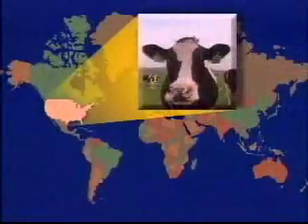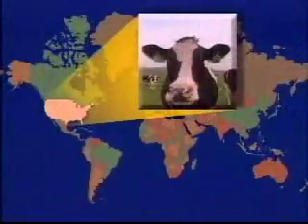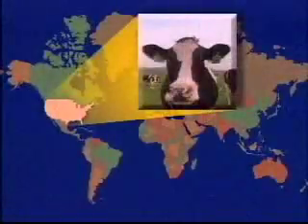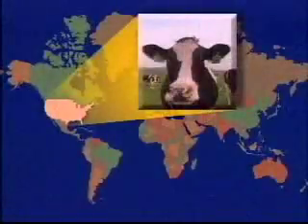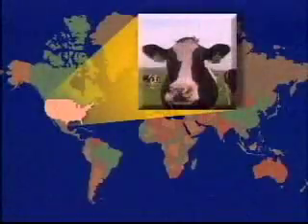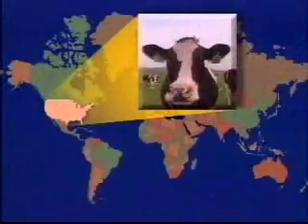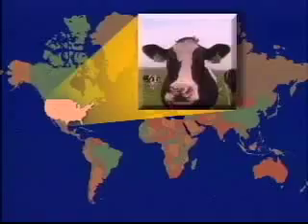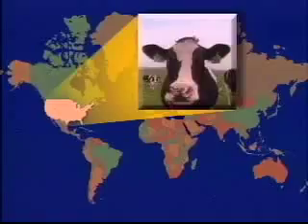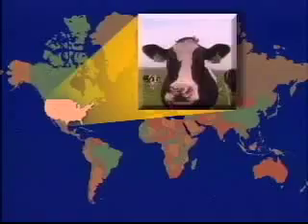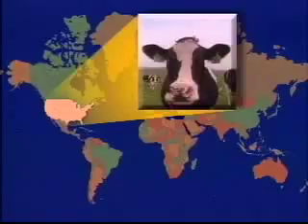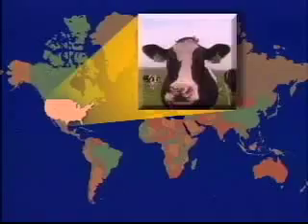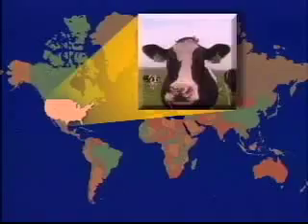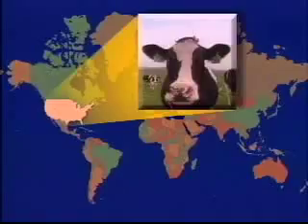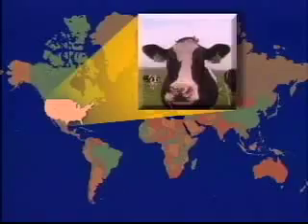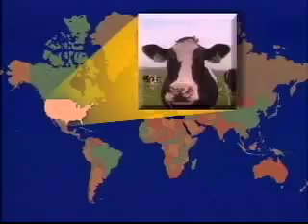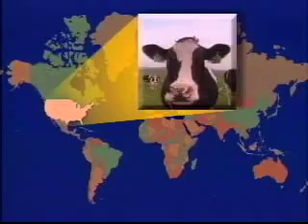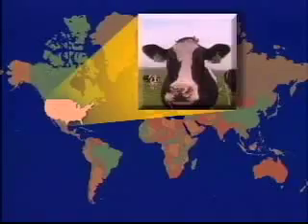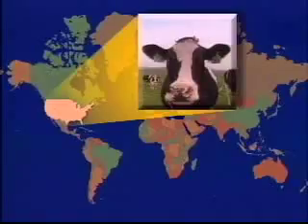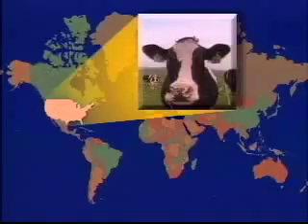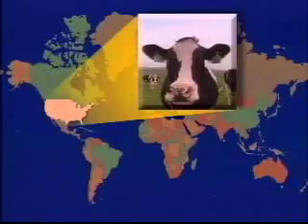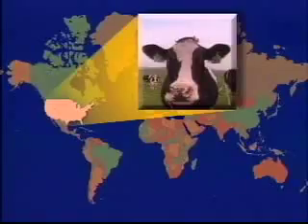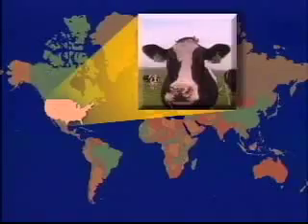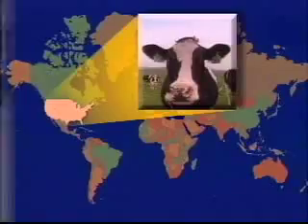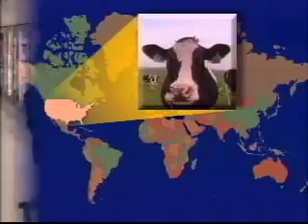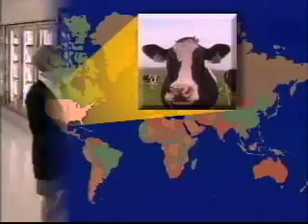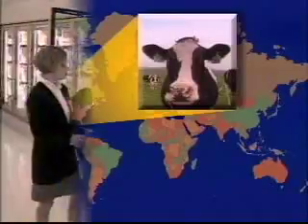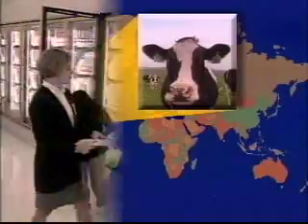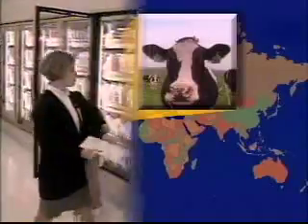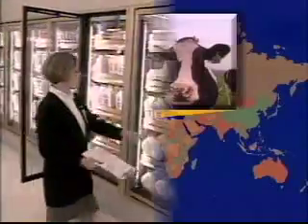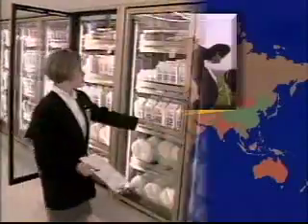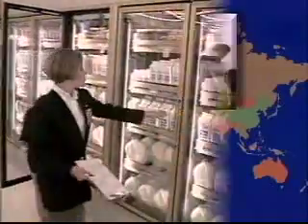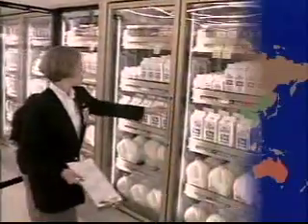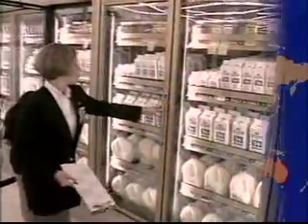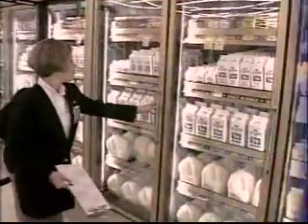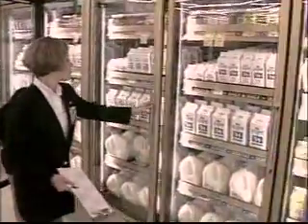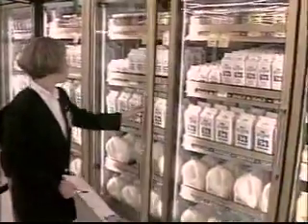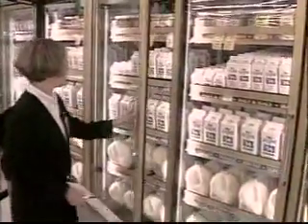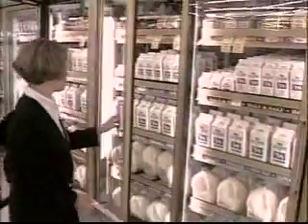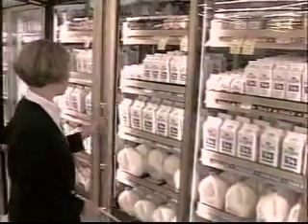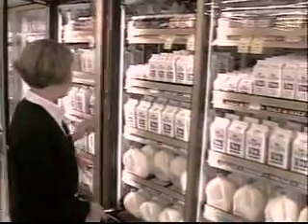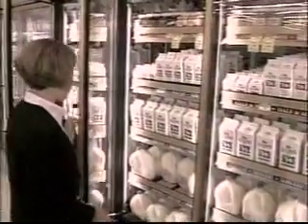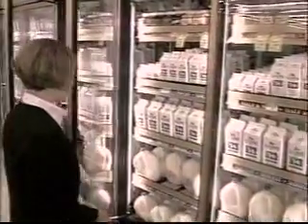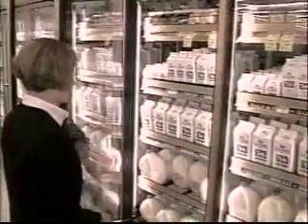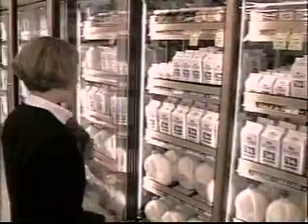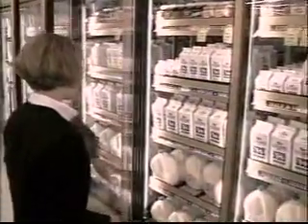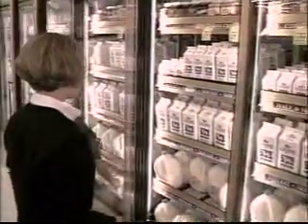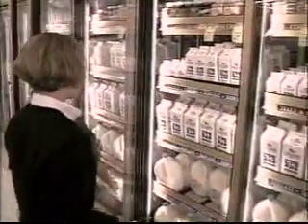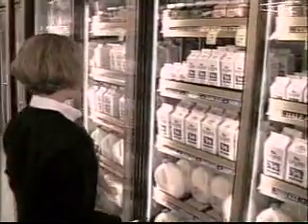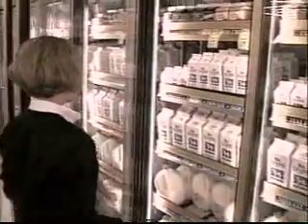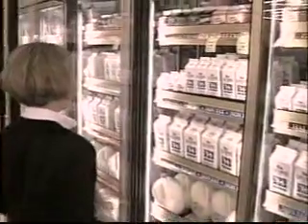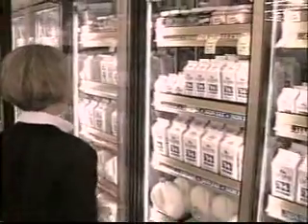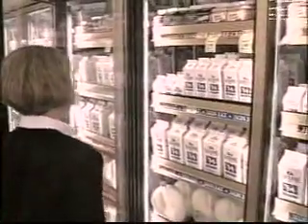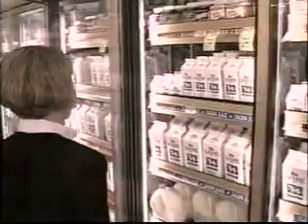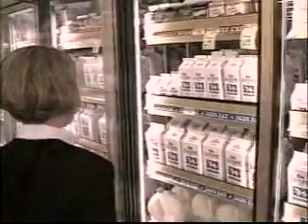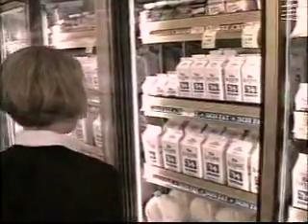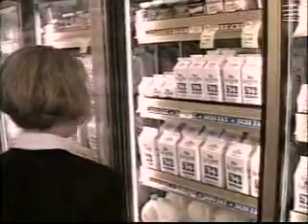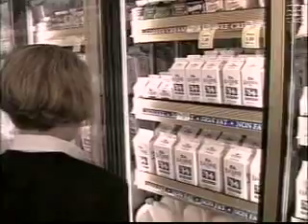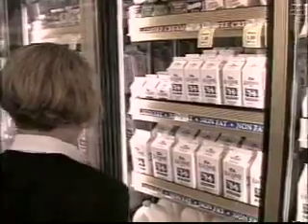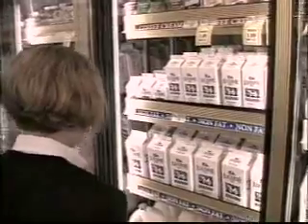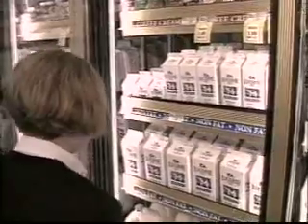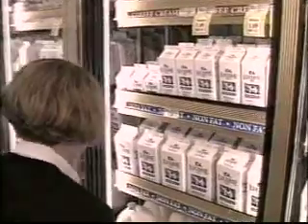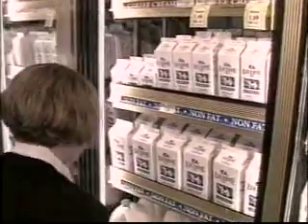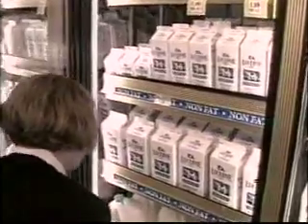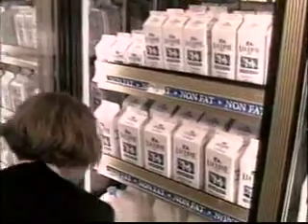Dairy cows are raised to give us milk — one simple substance that can be made into many delicious products.